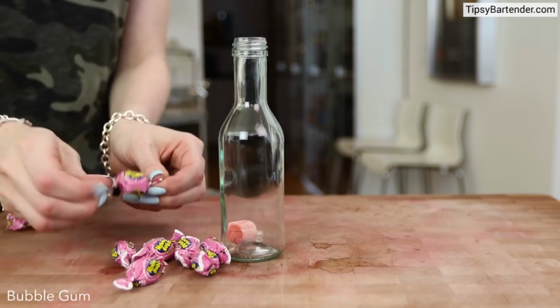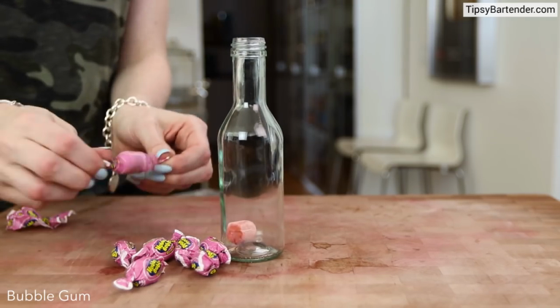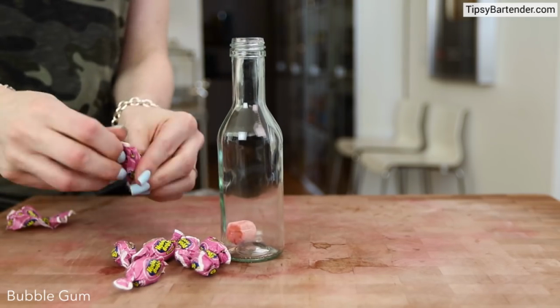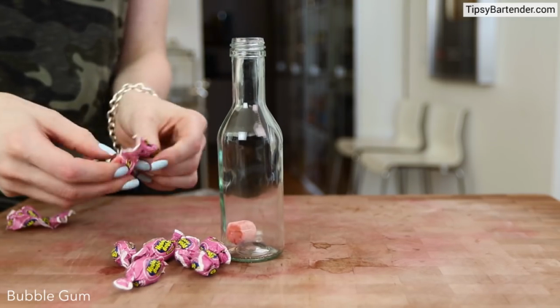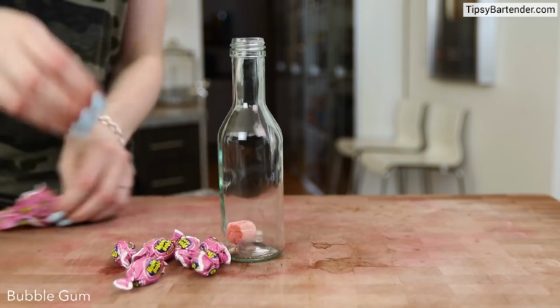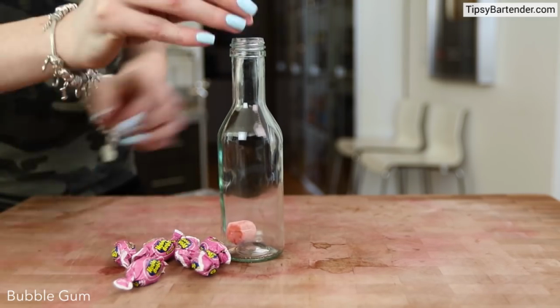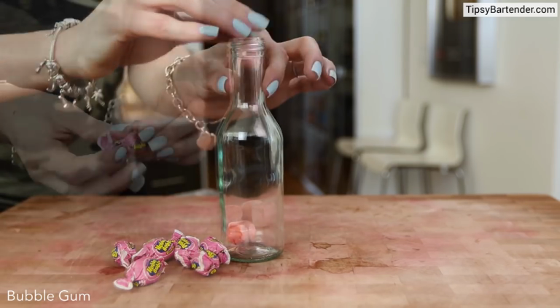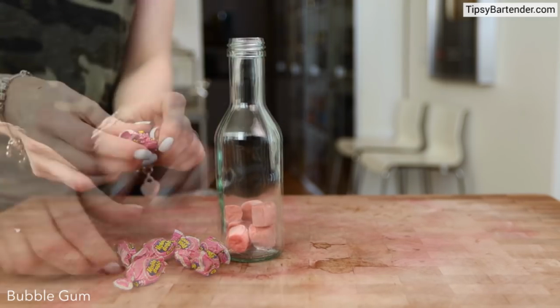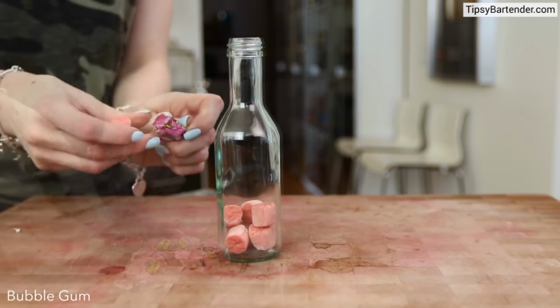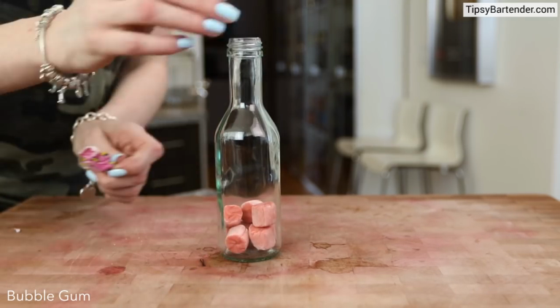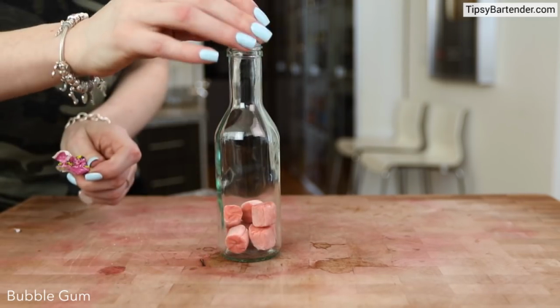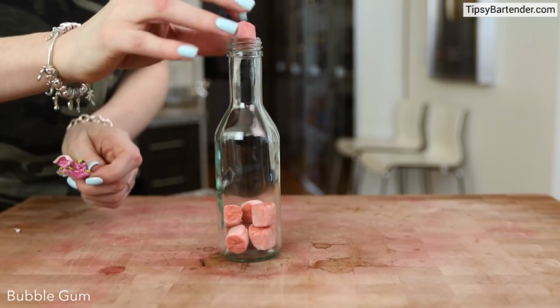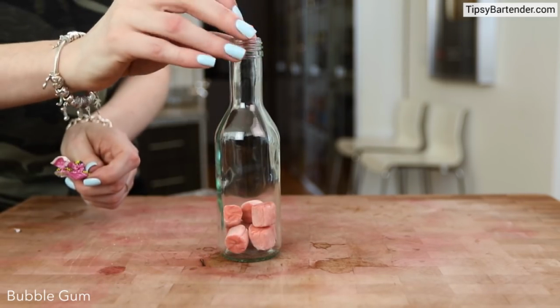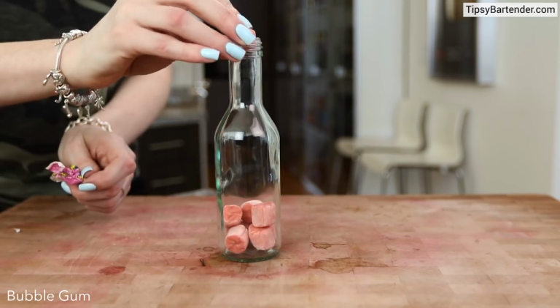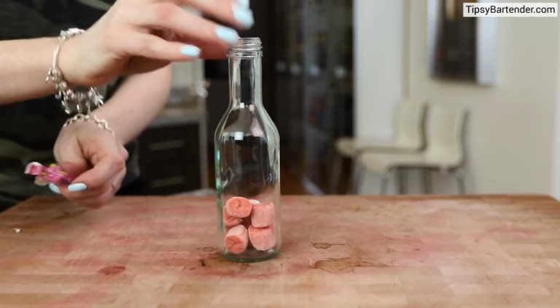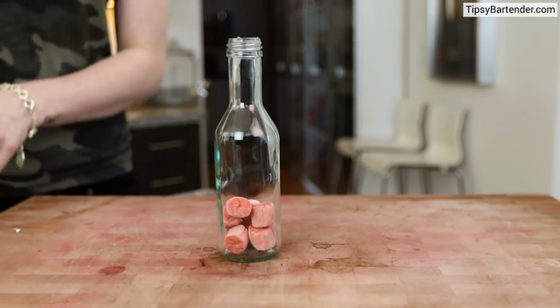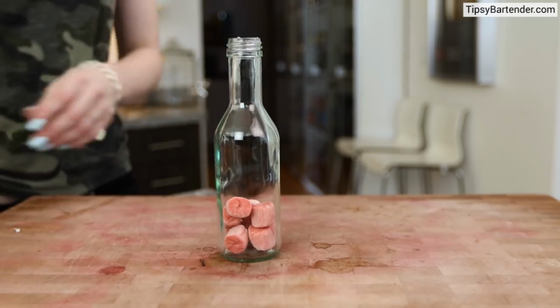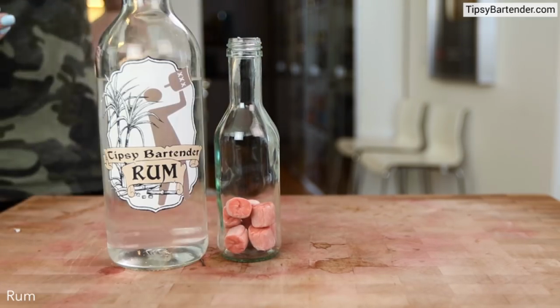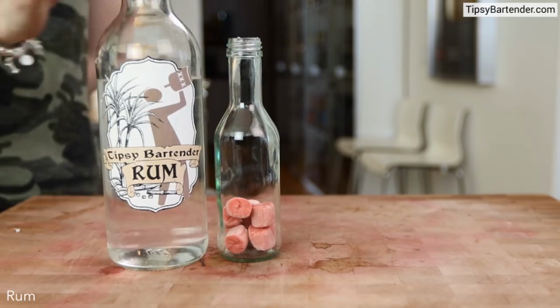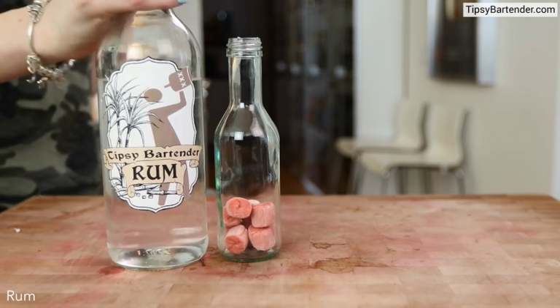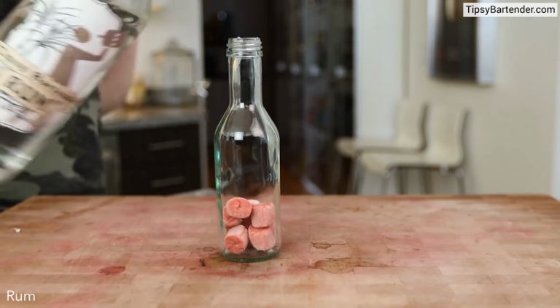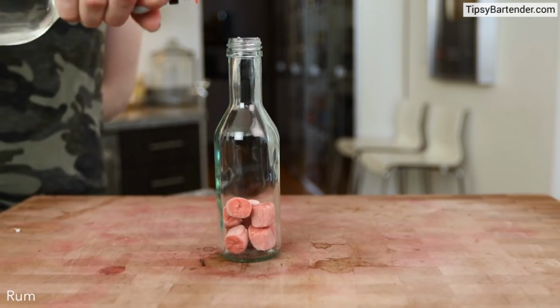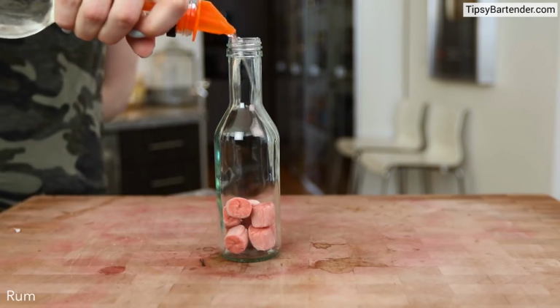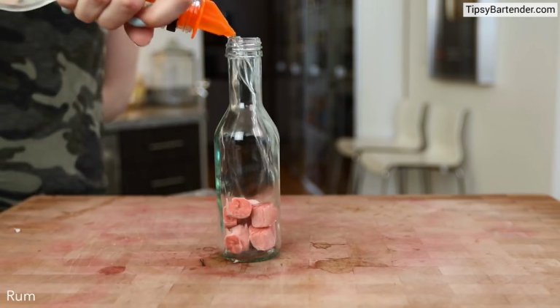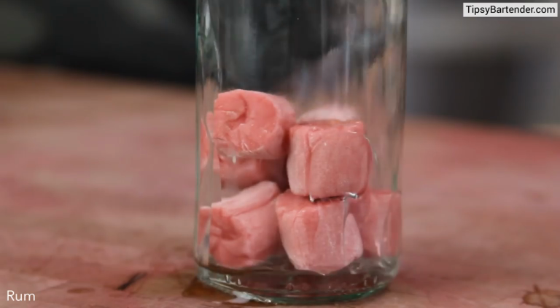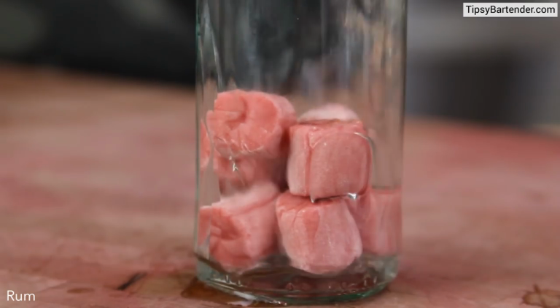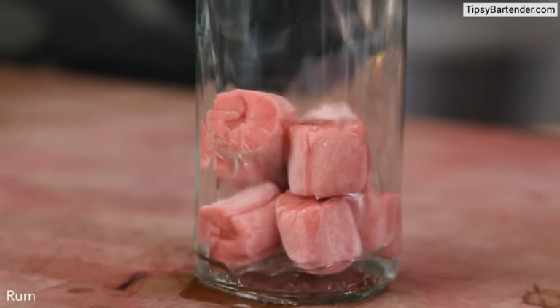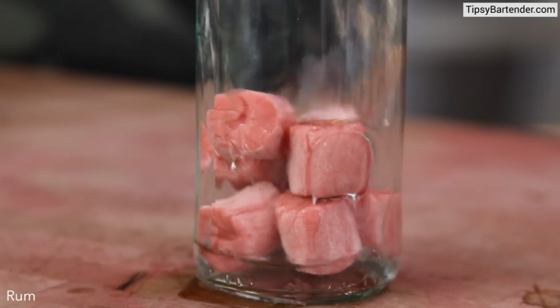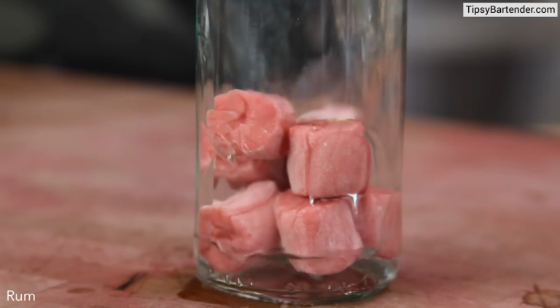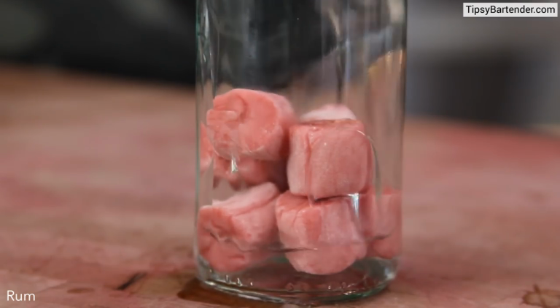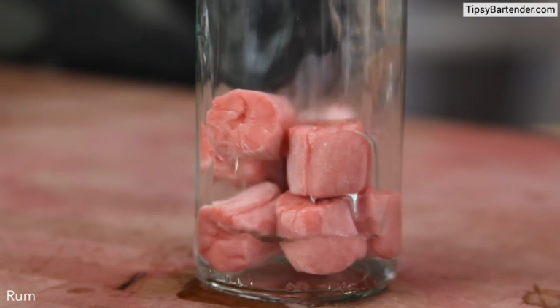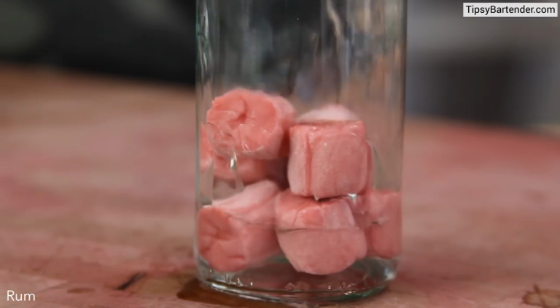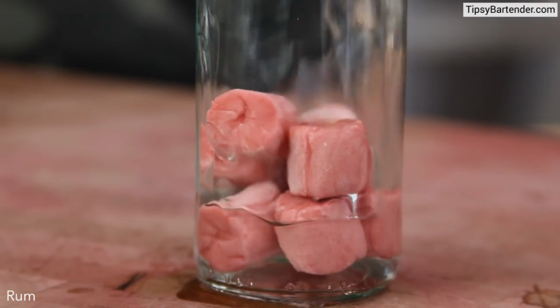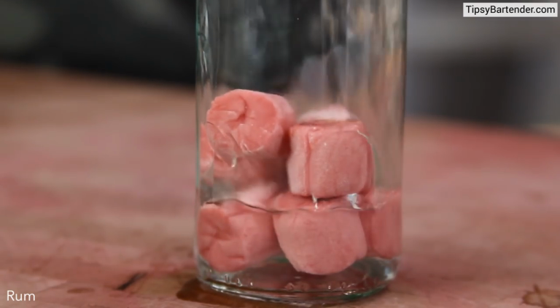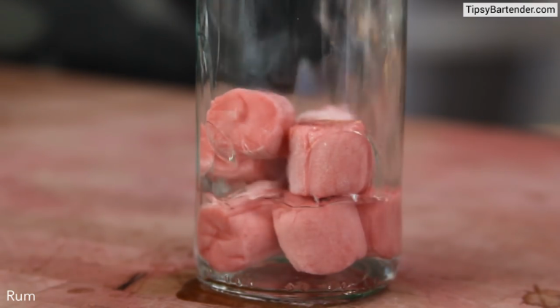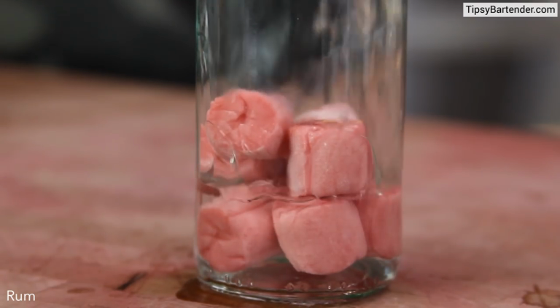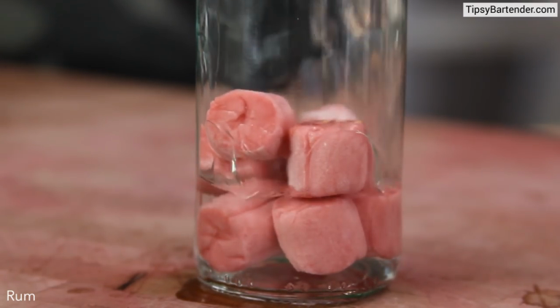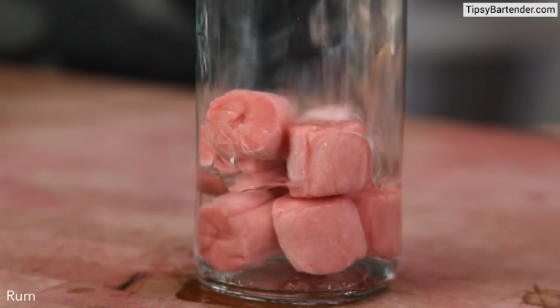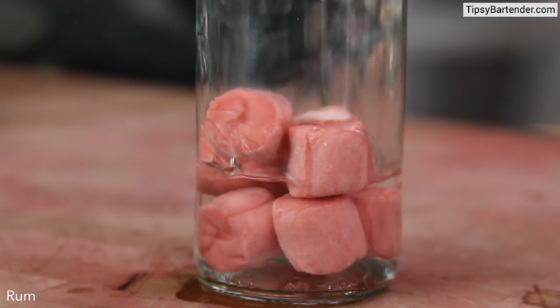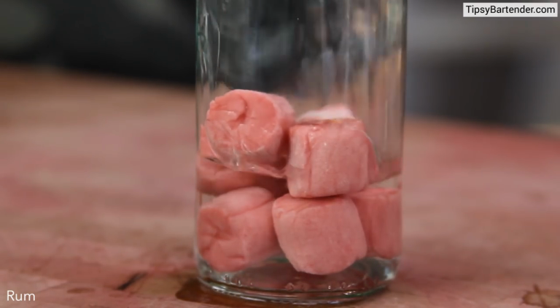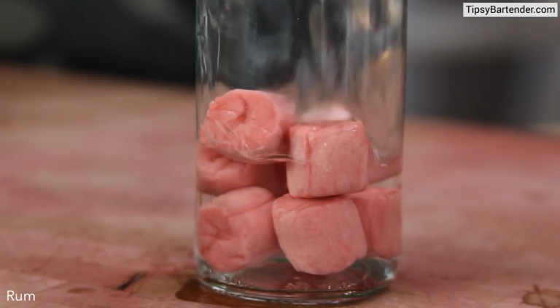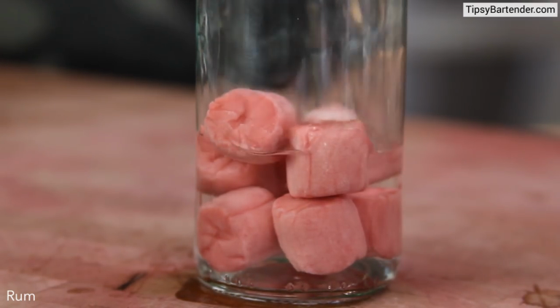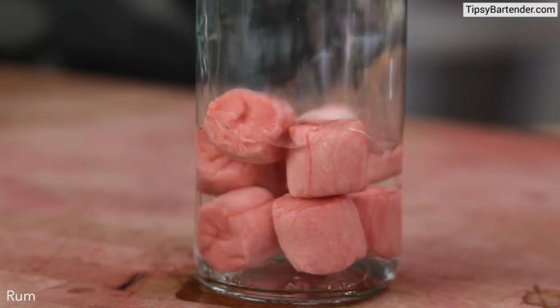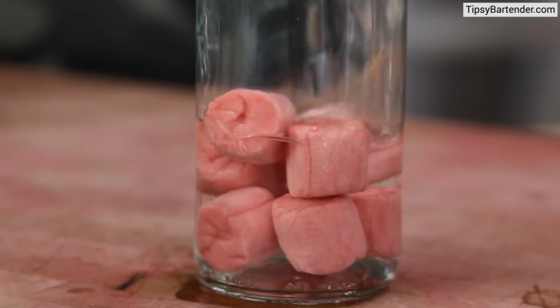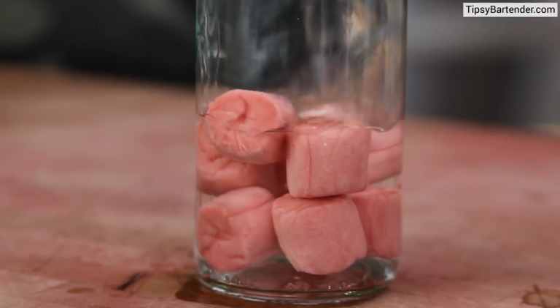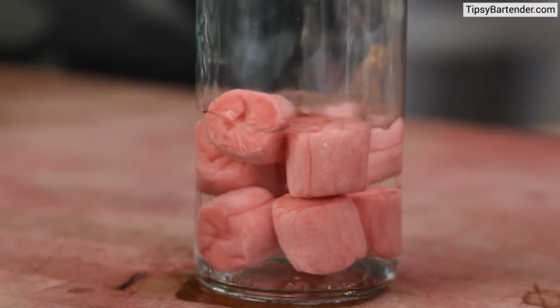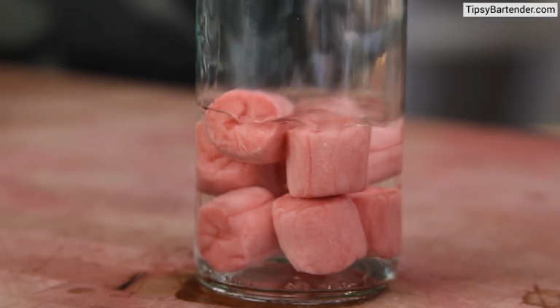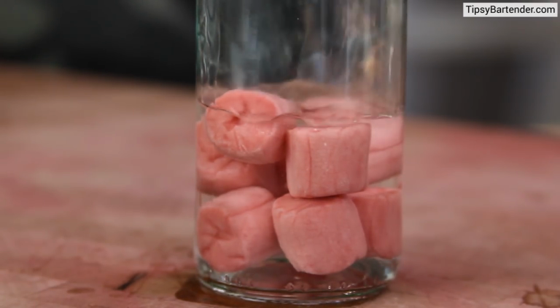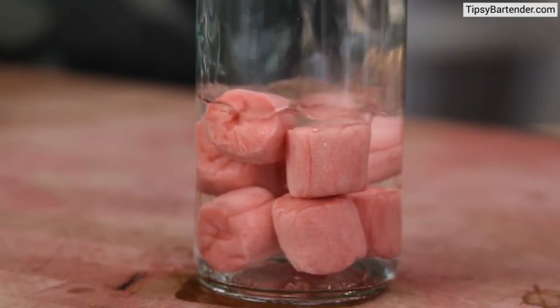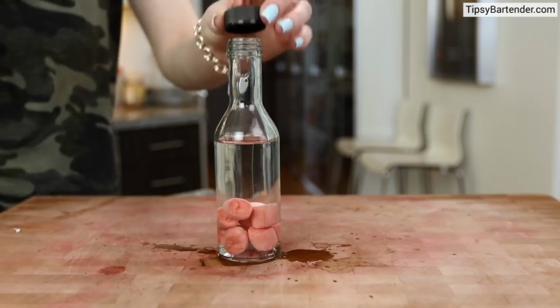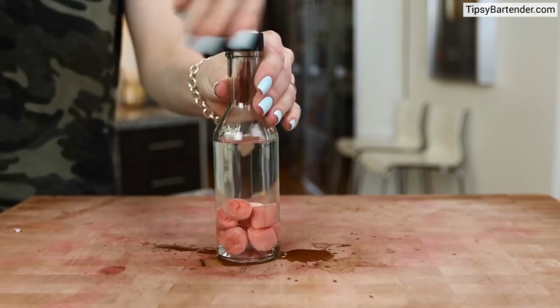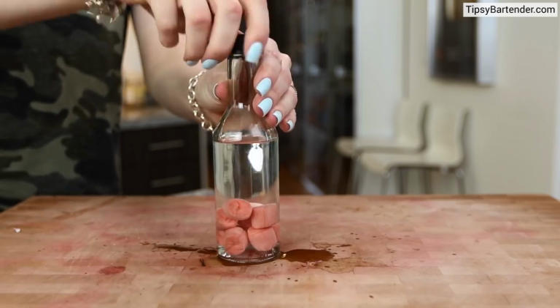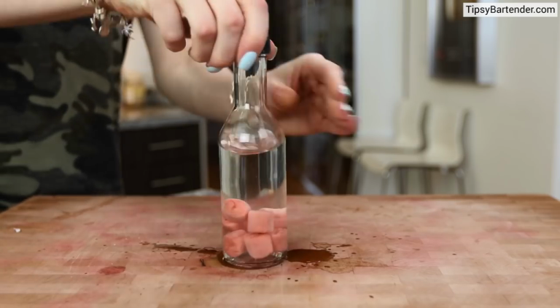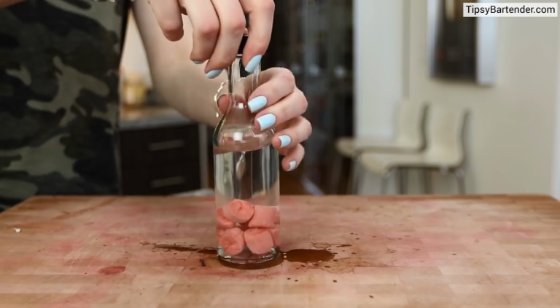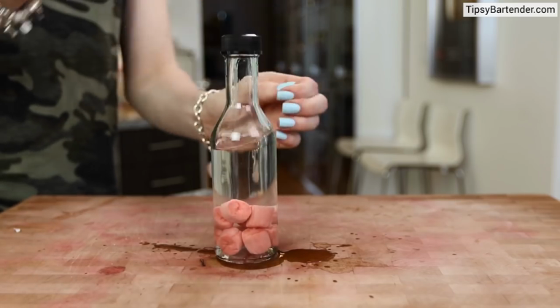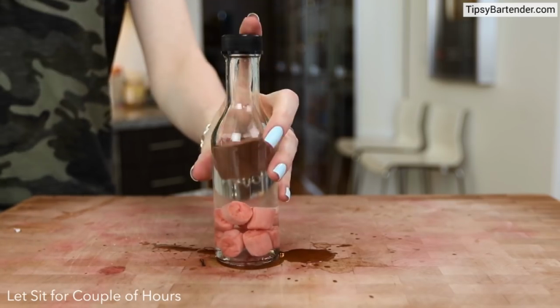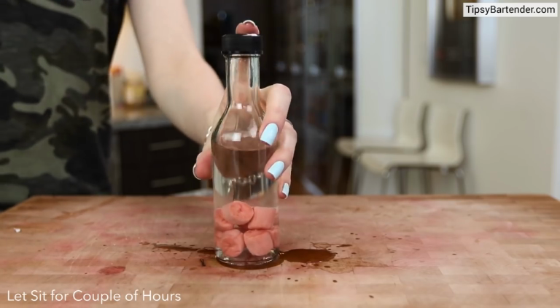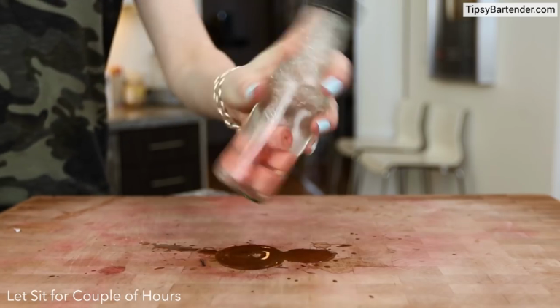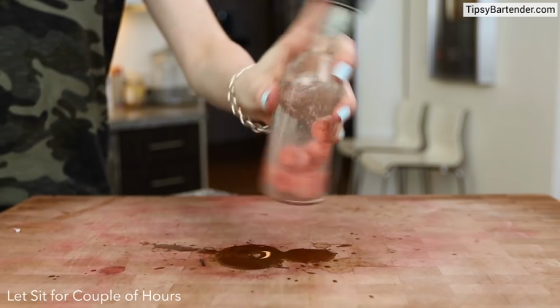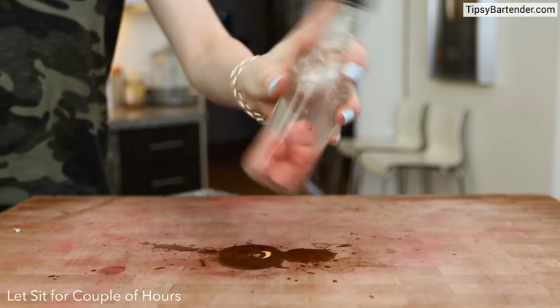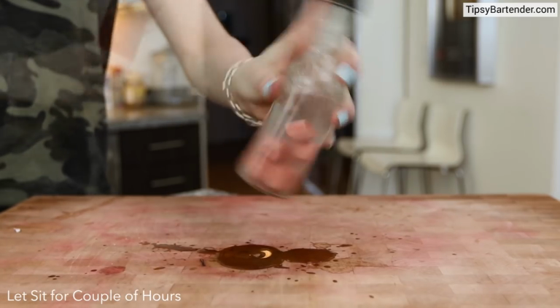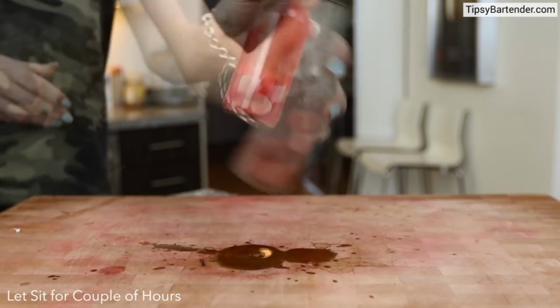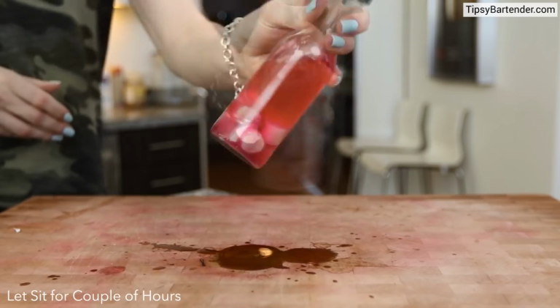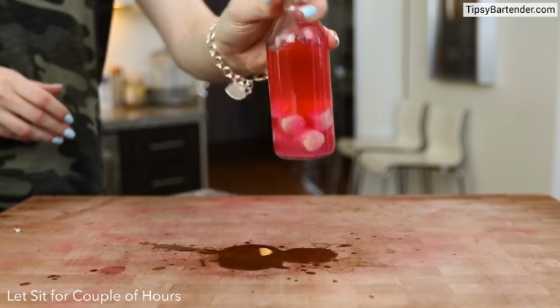Now we got to do a little infusion so we grab our gum, squeeze it in a little bottle and then top it with some rum to allow this infusion to take place.